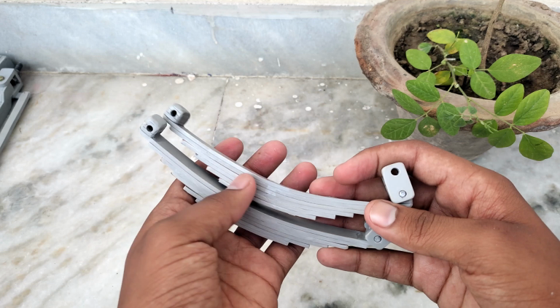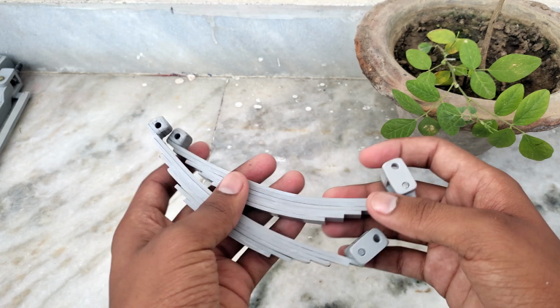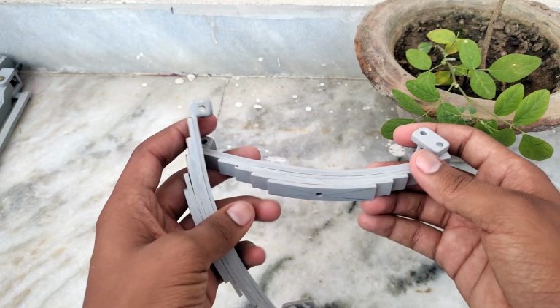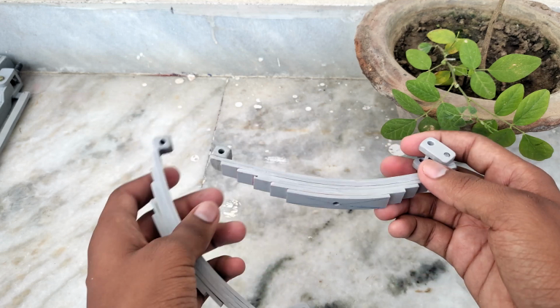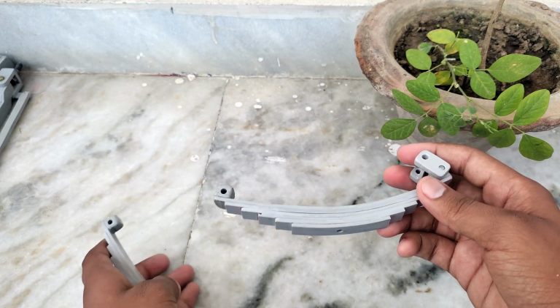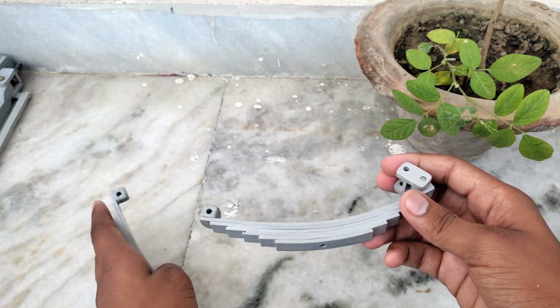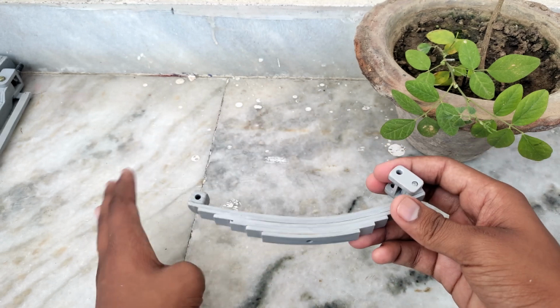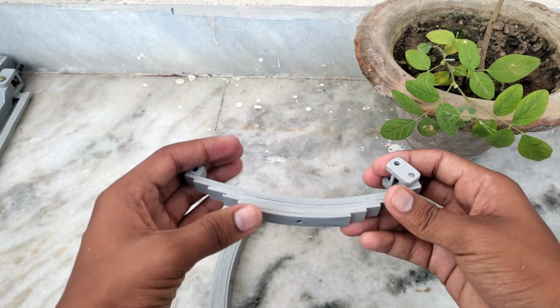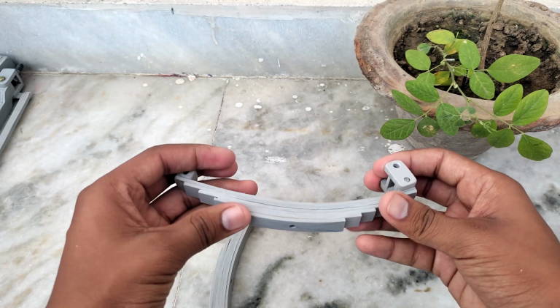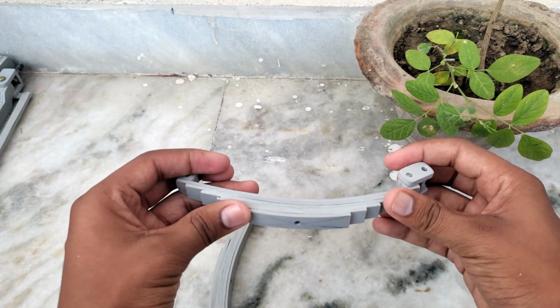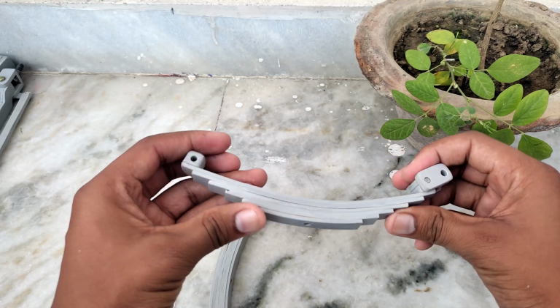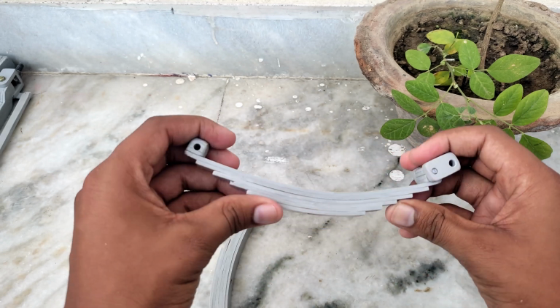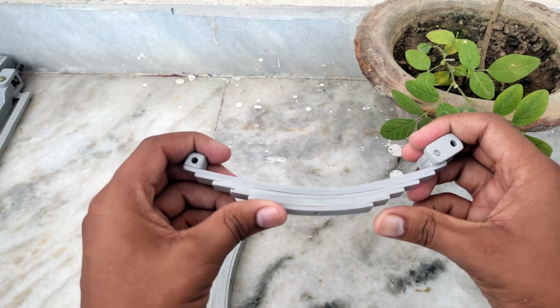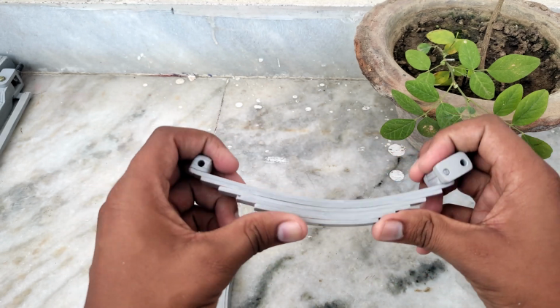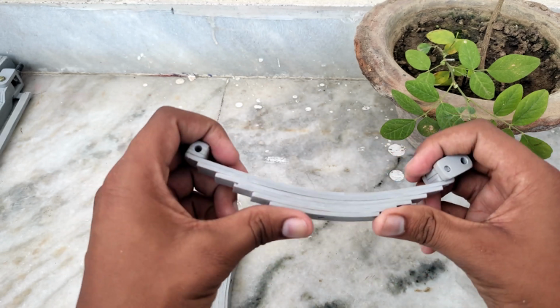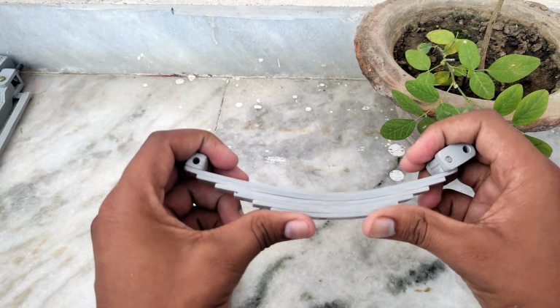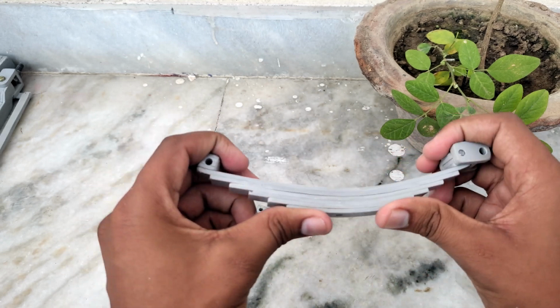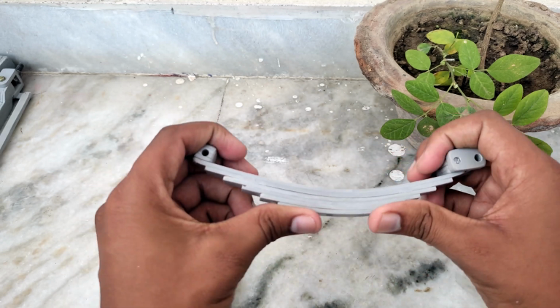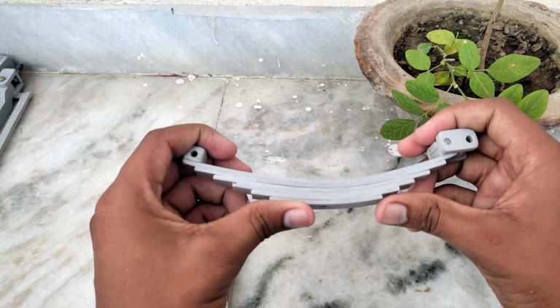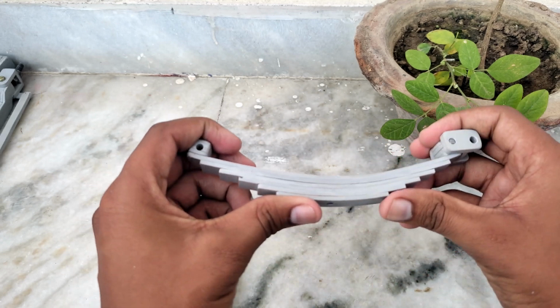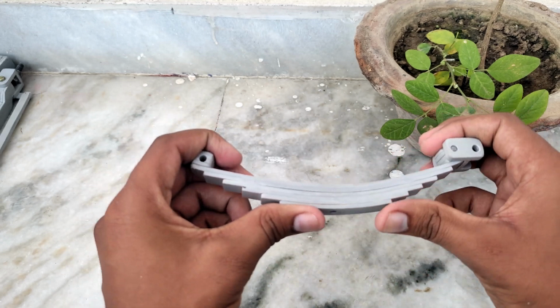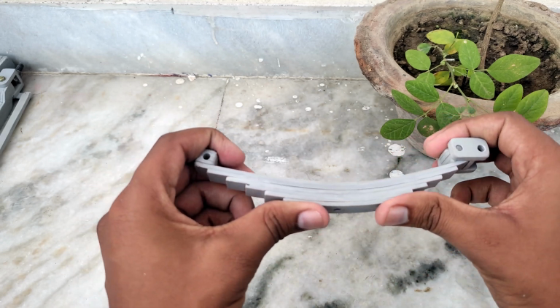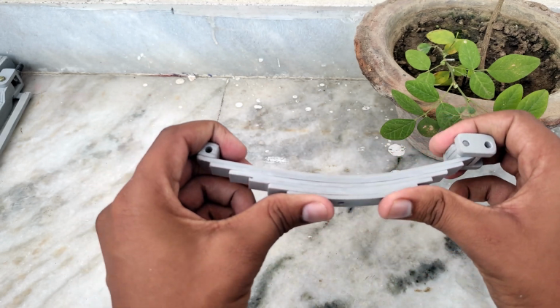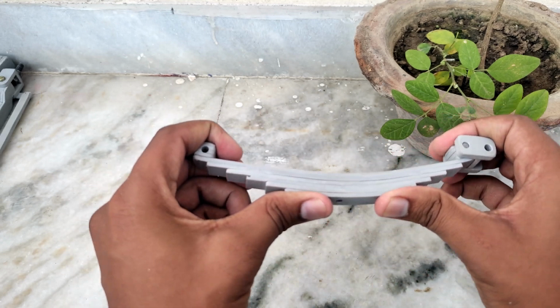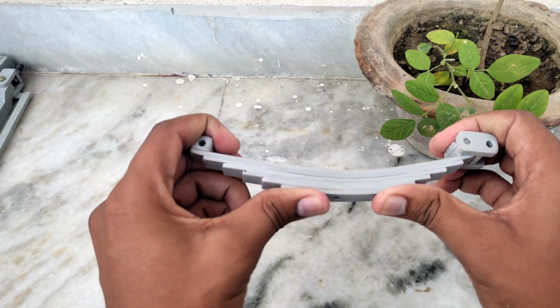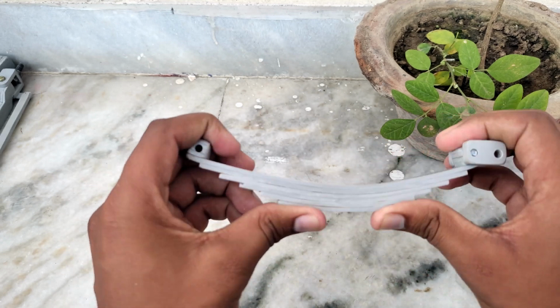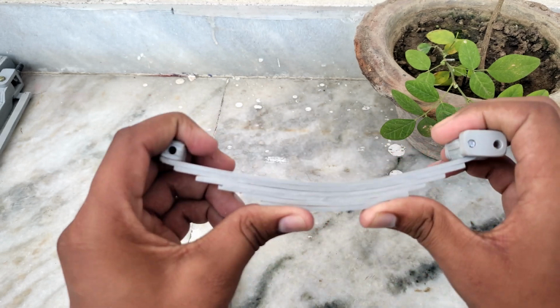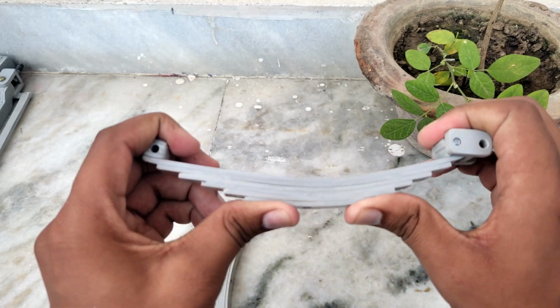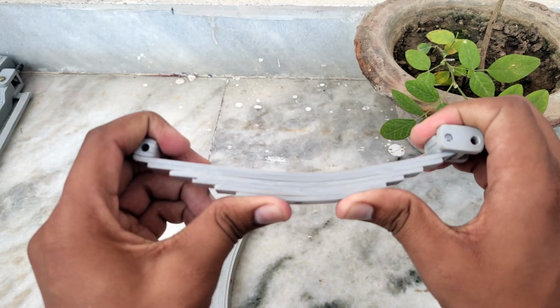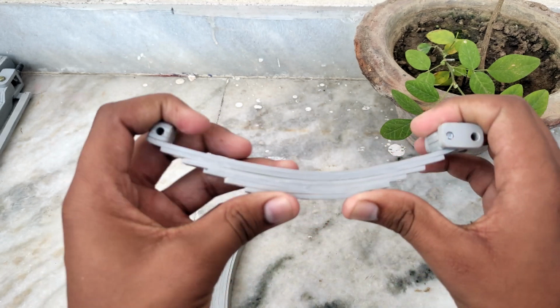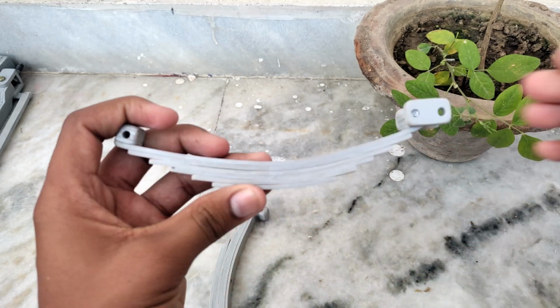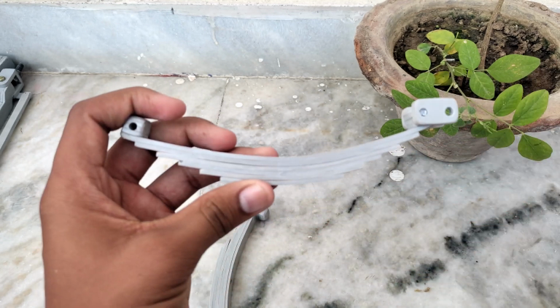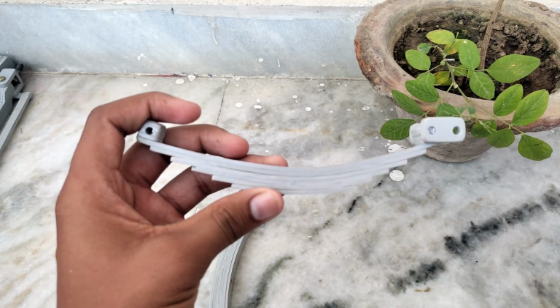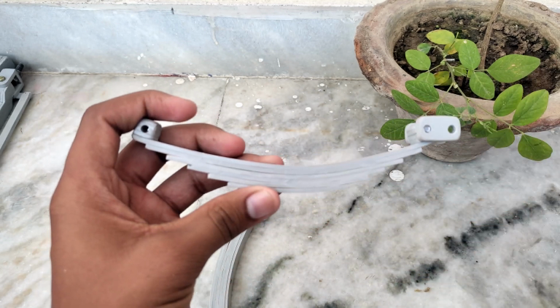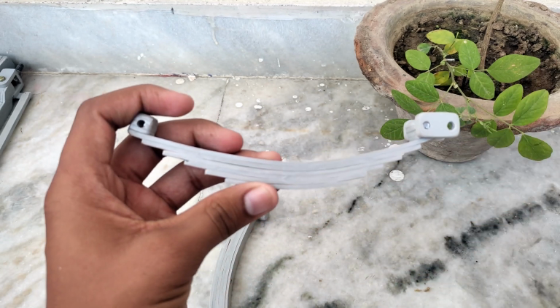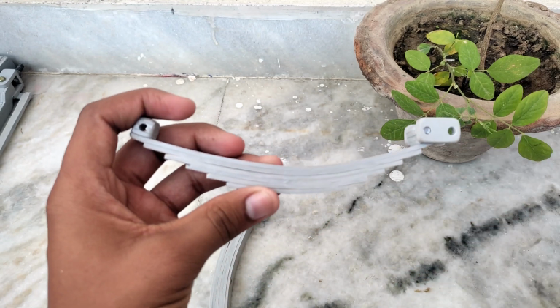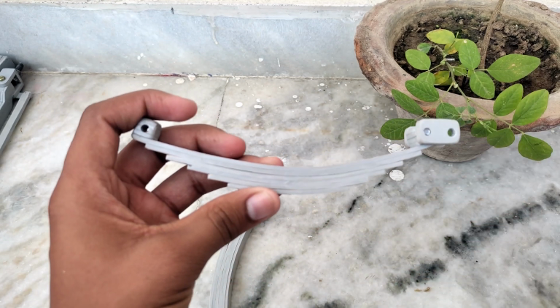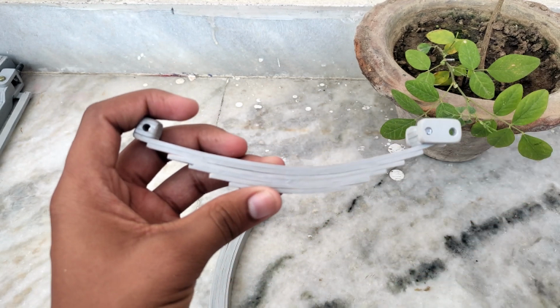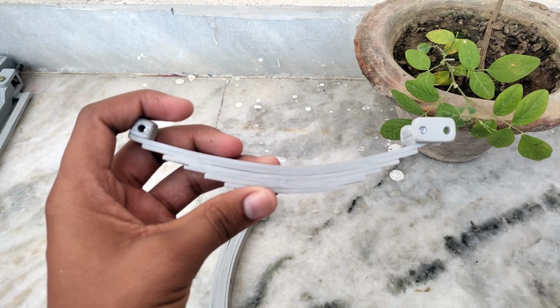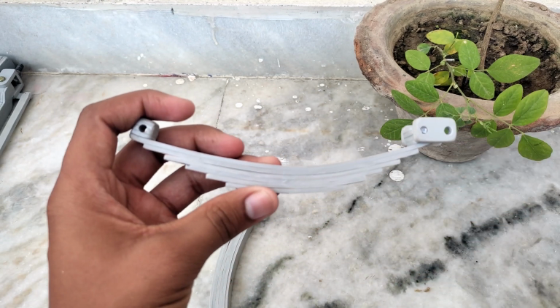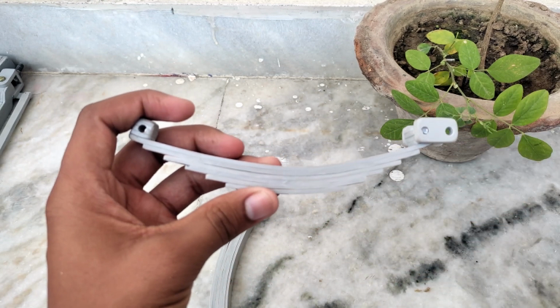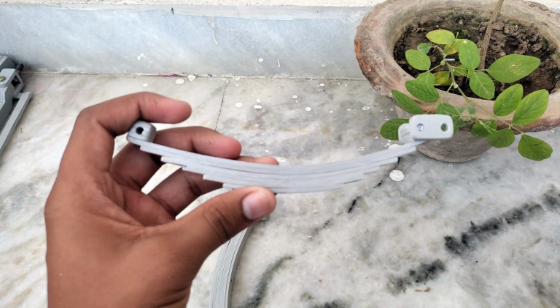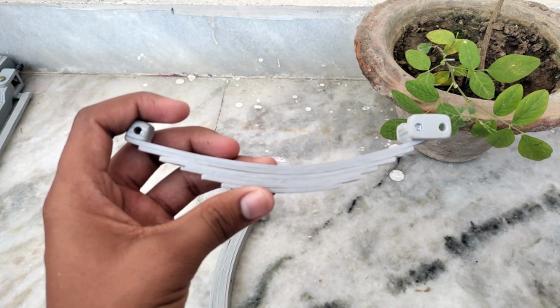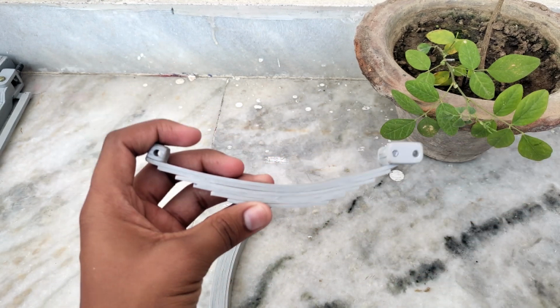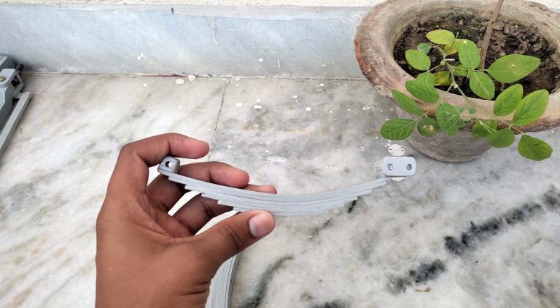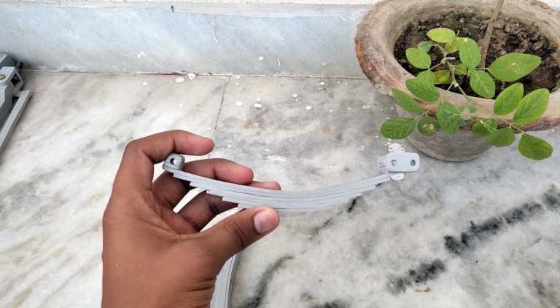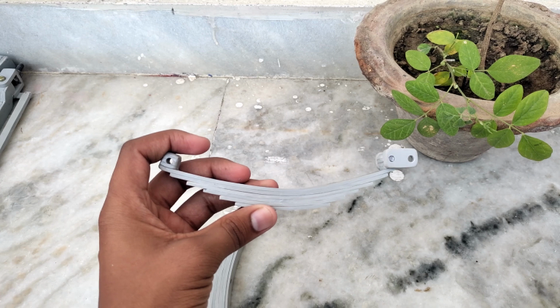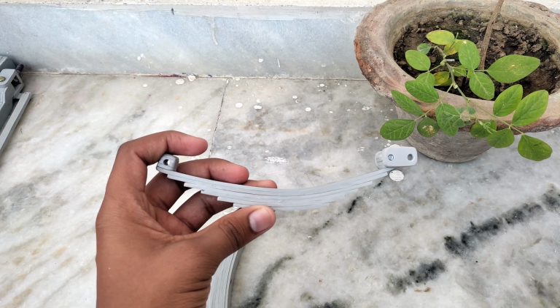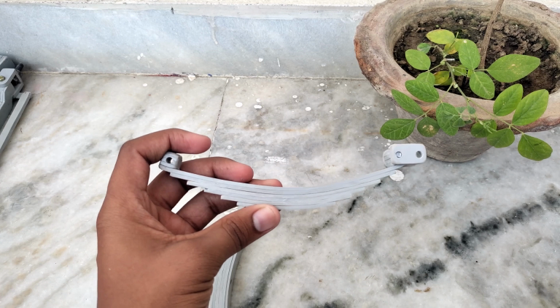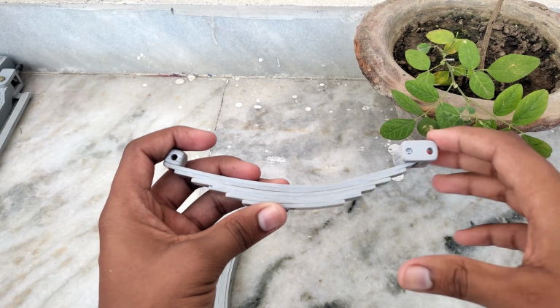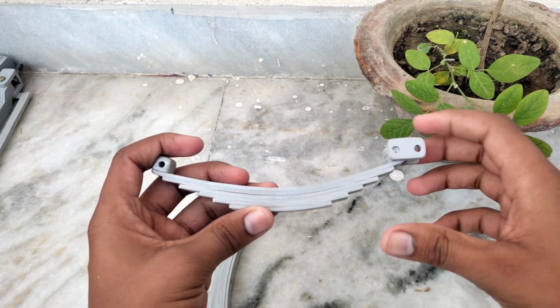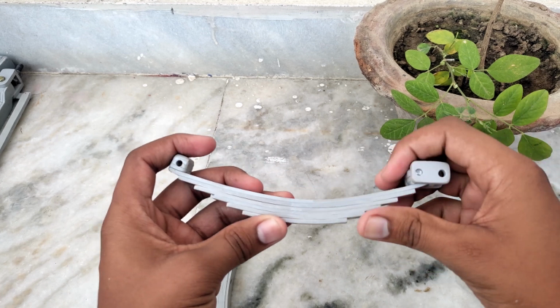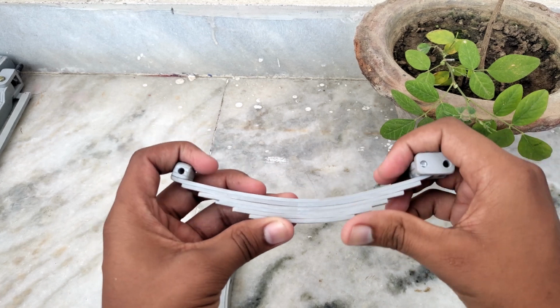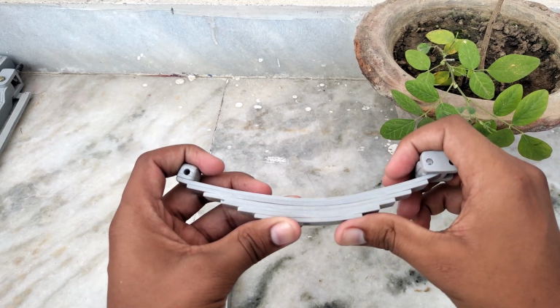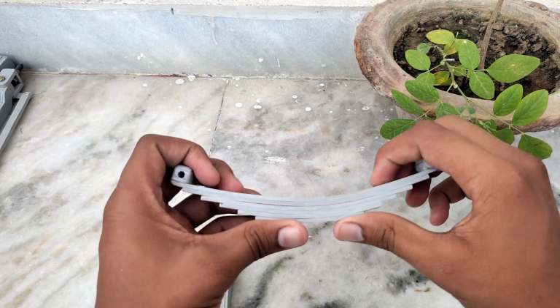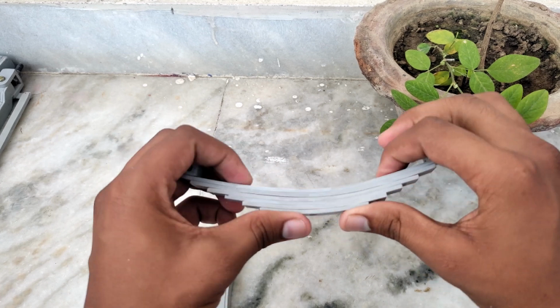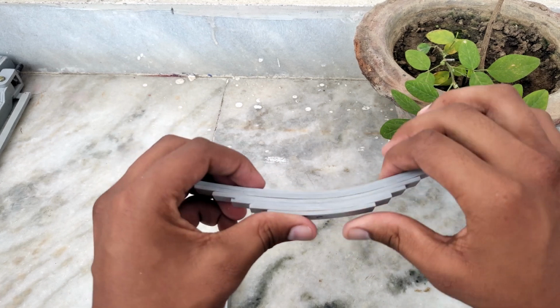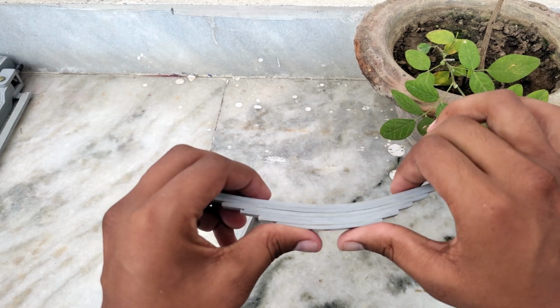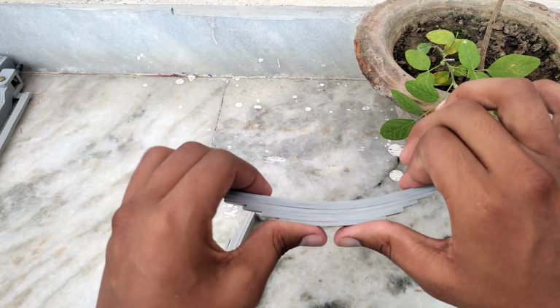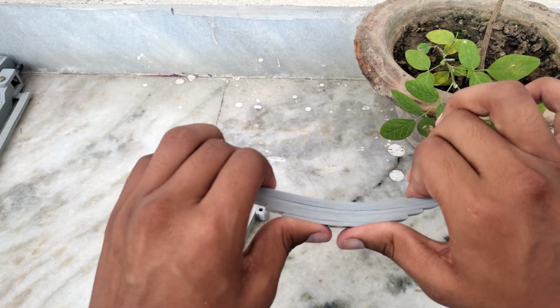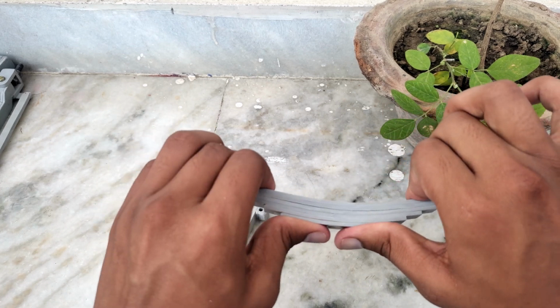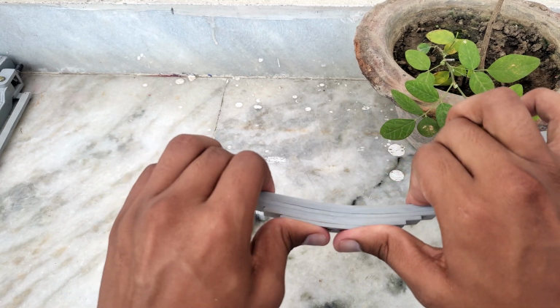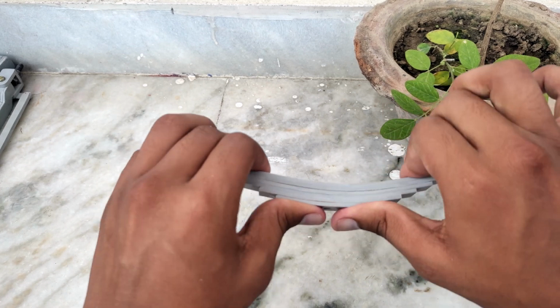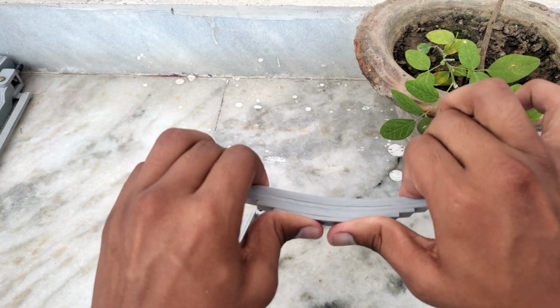Hello everyone, welcome to another new video. In this video we will make a leaf spring suspension for our Barat Benz RC truck project.